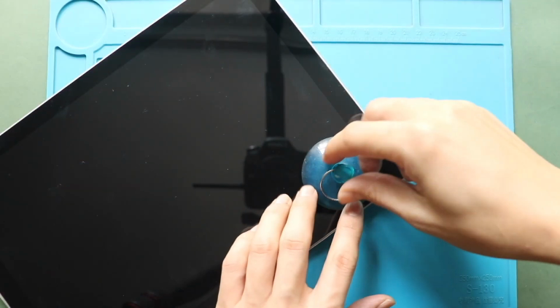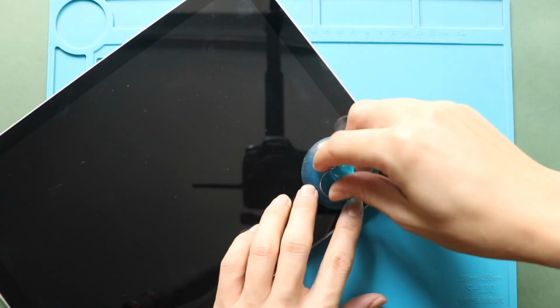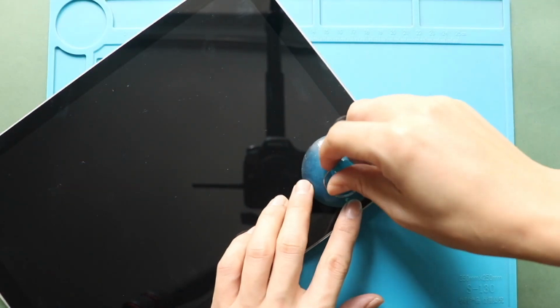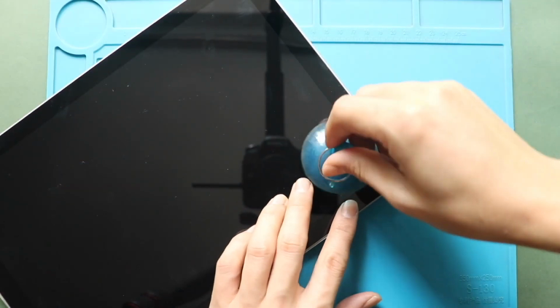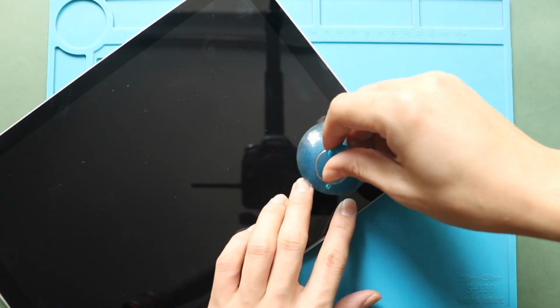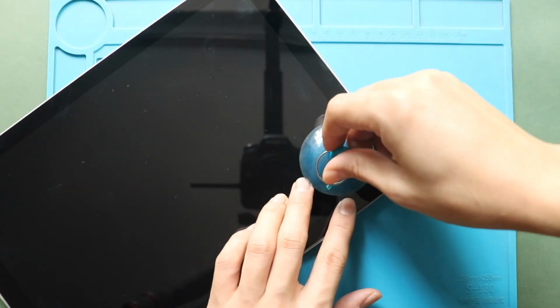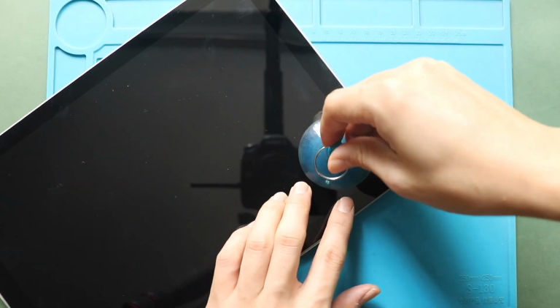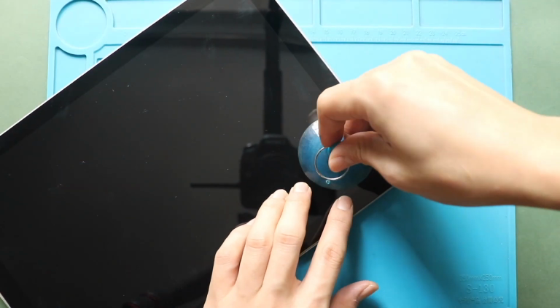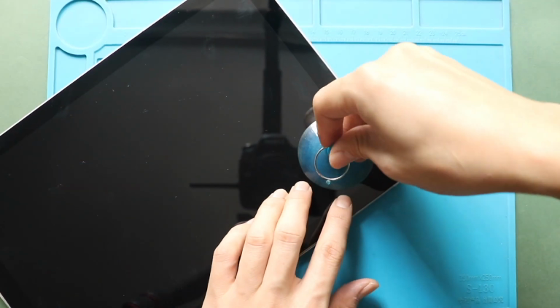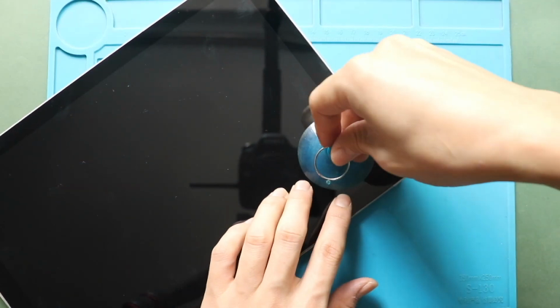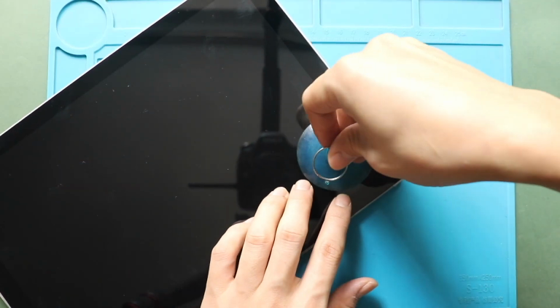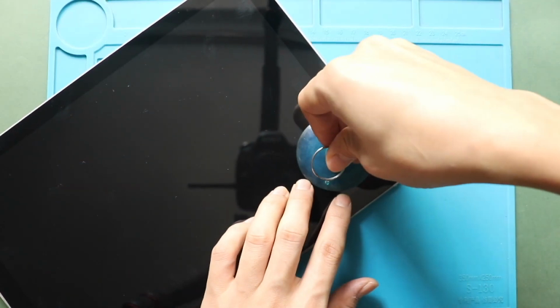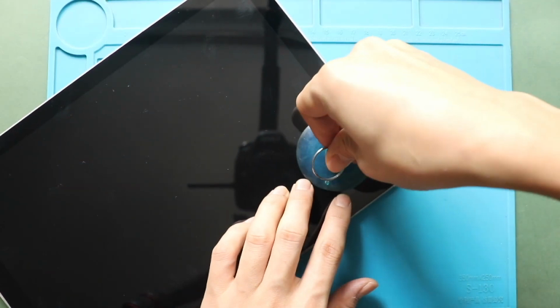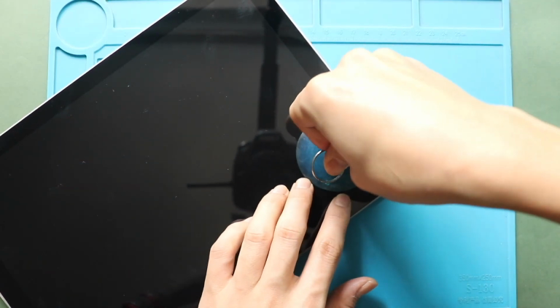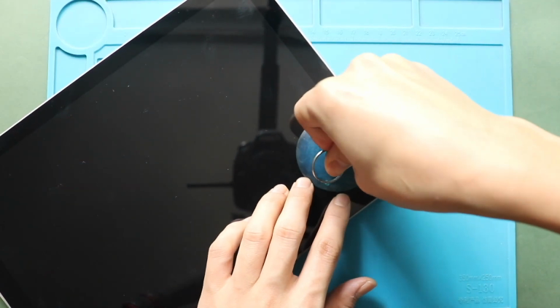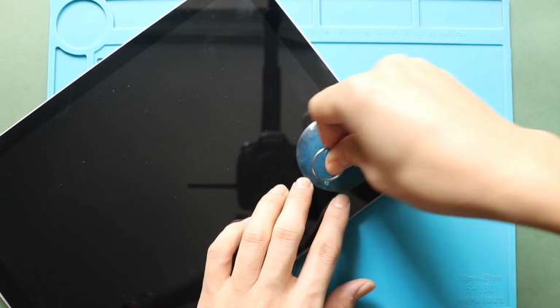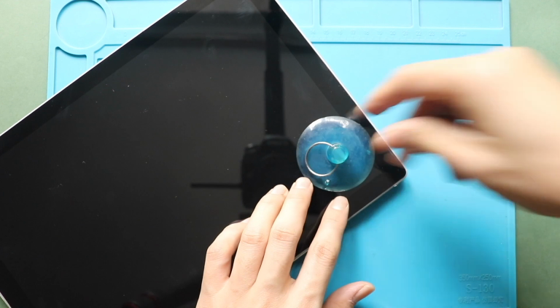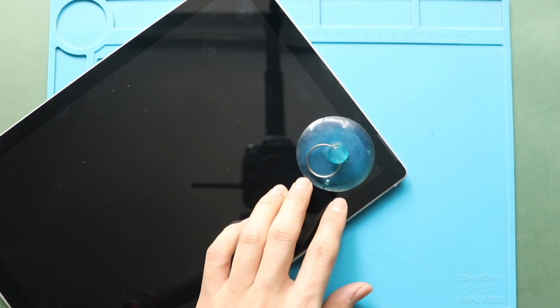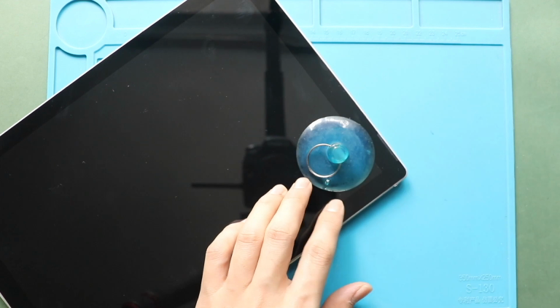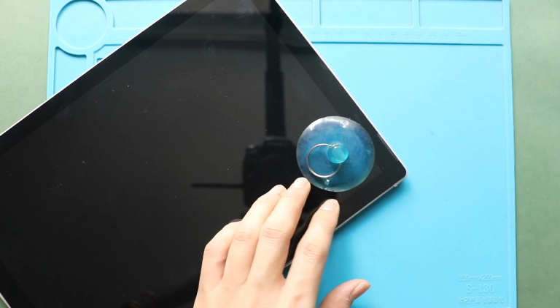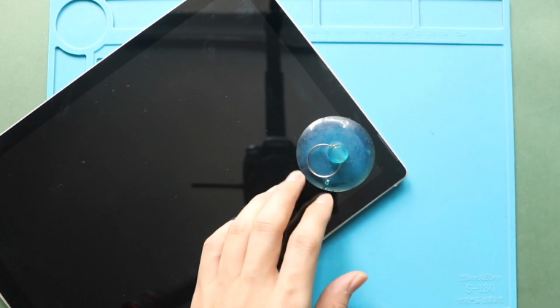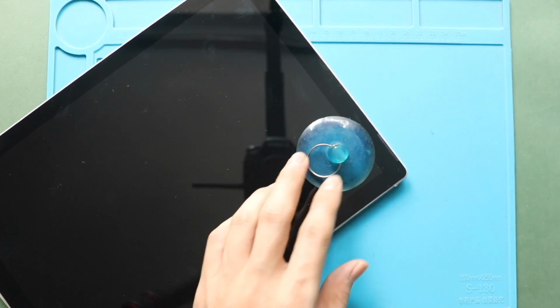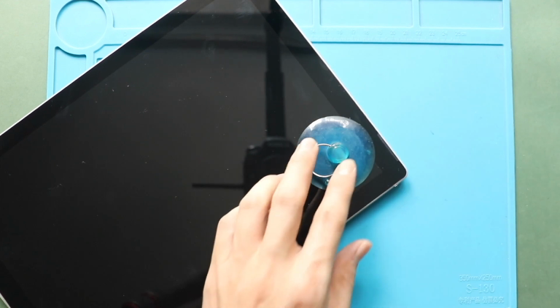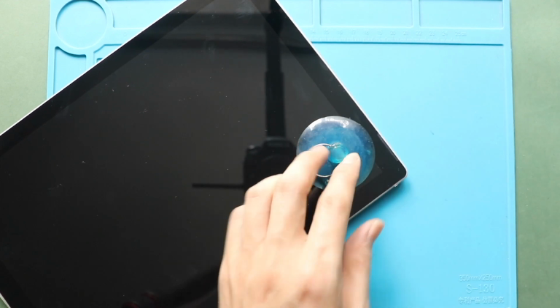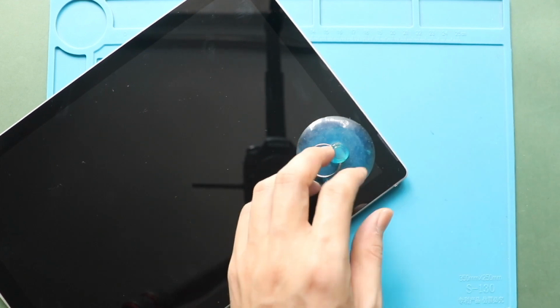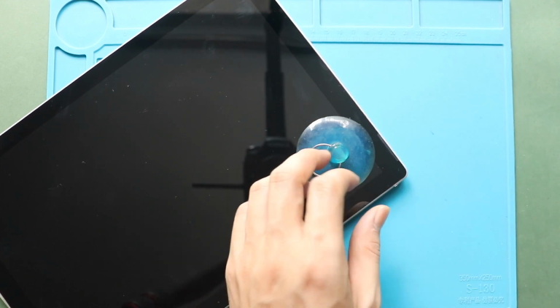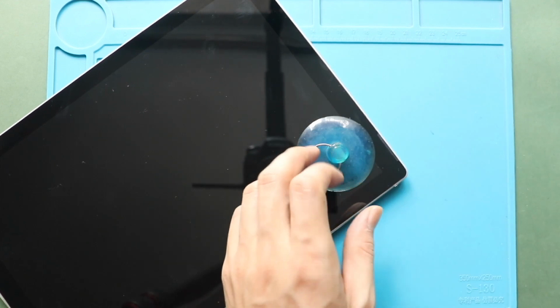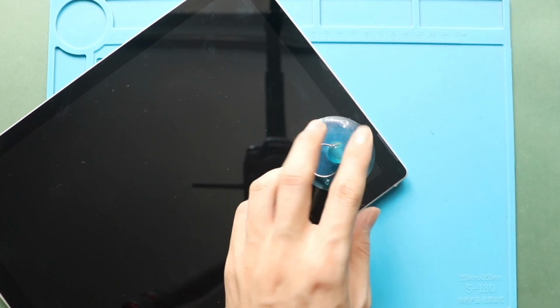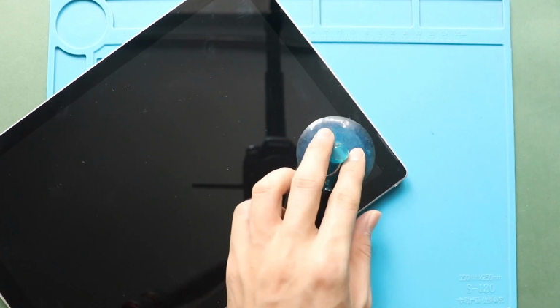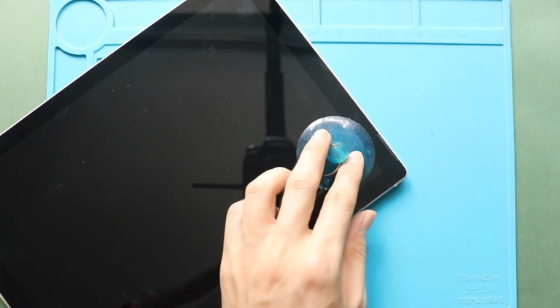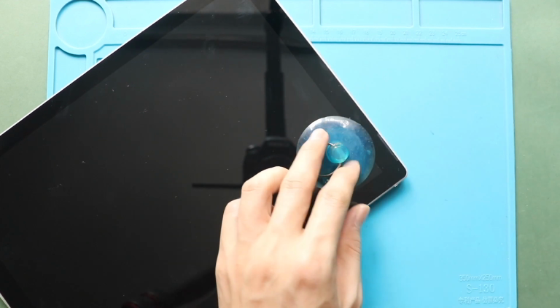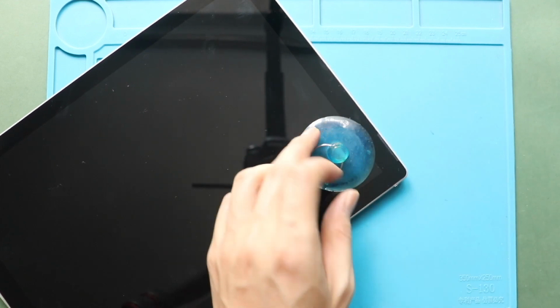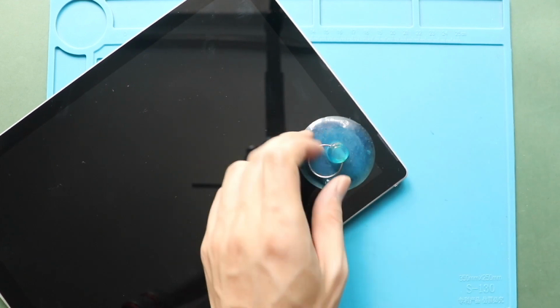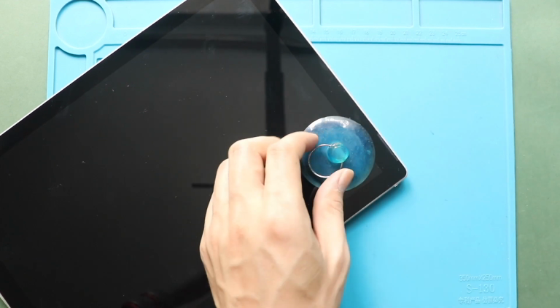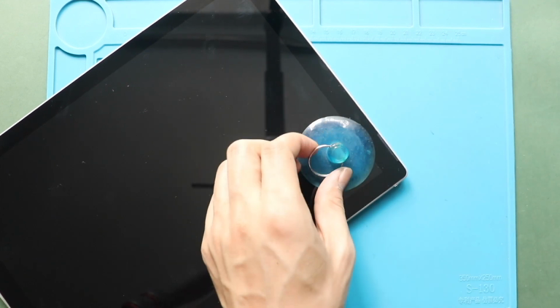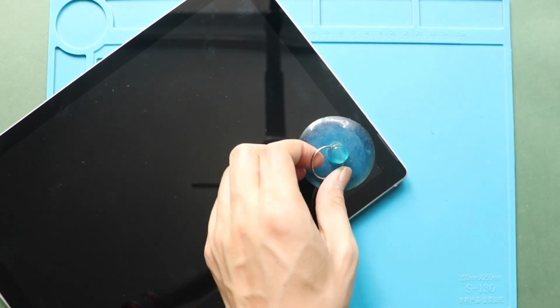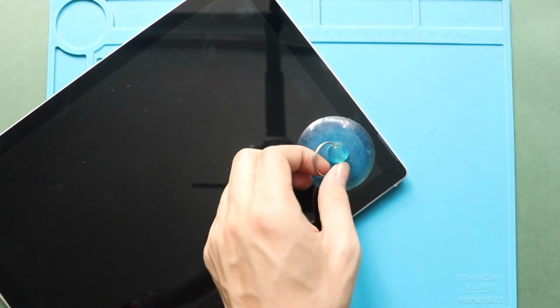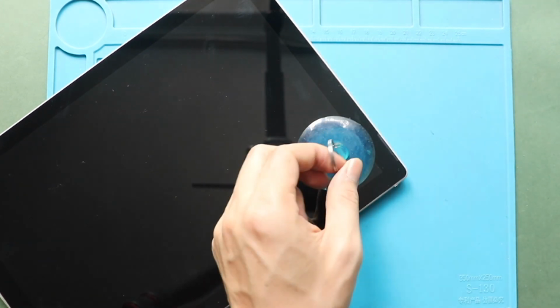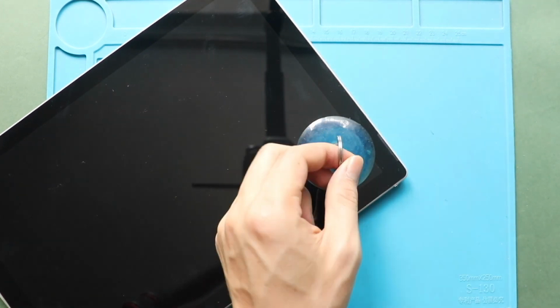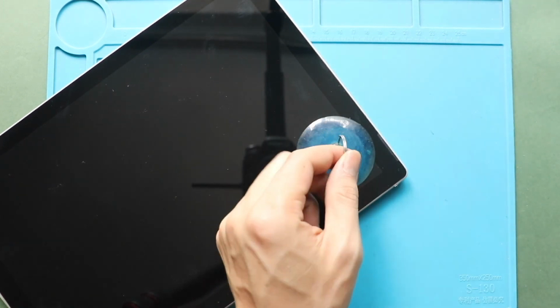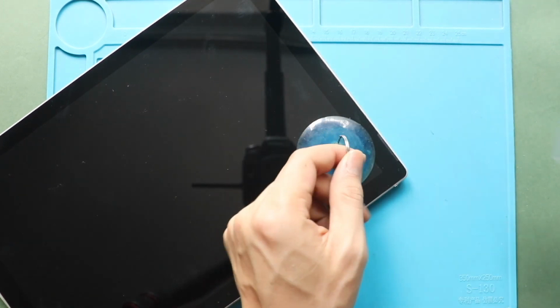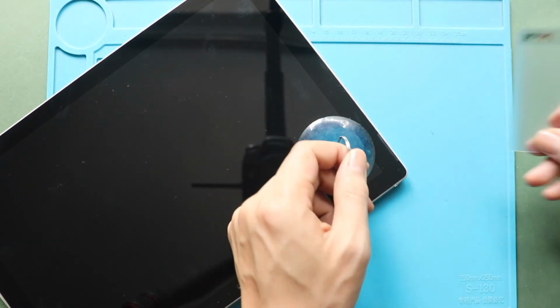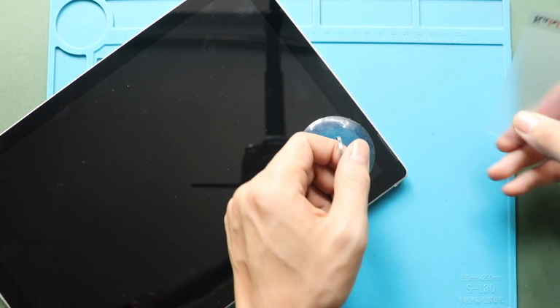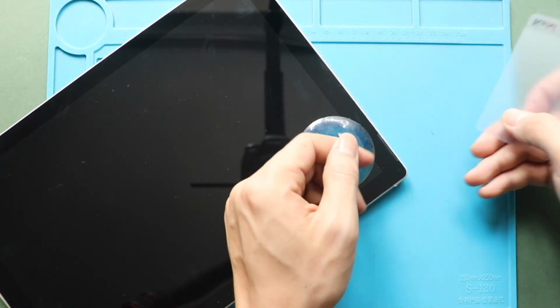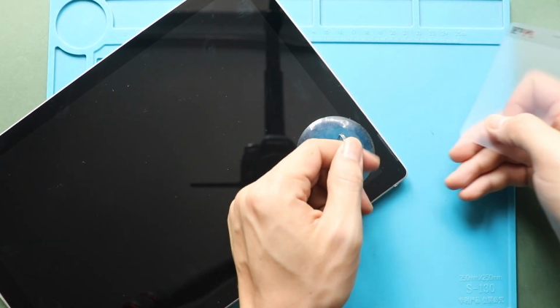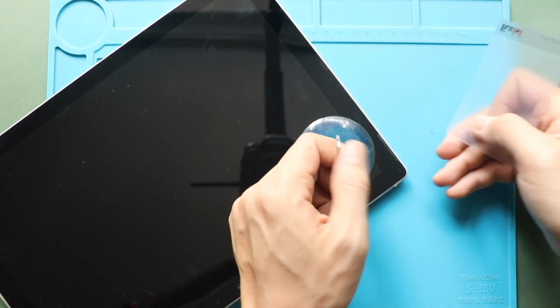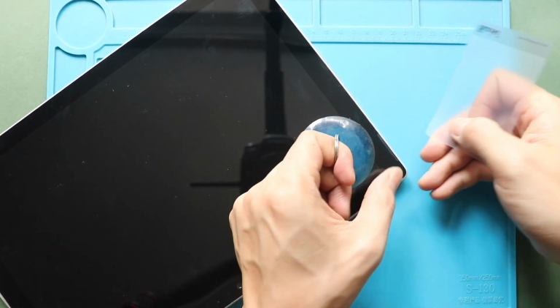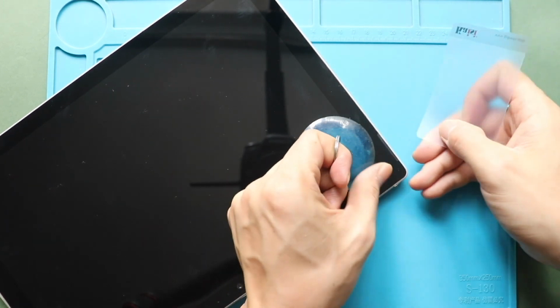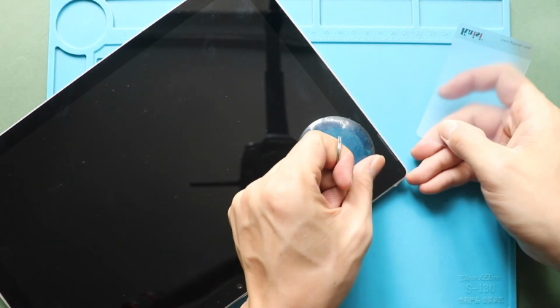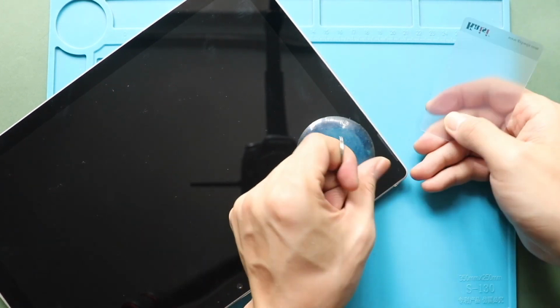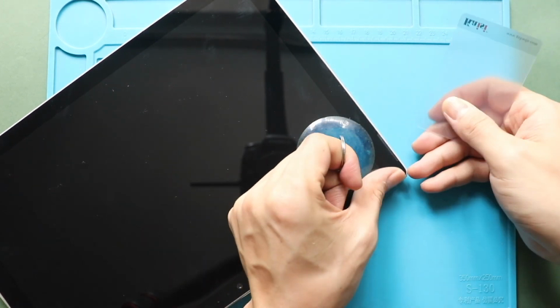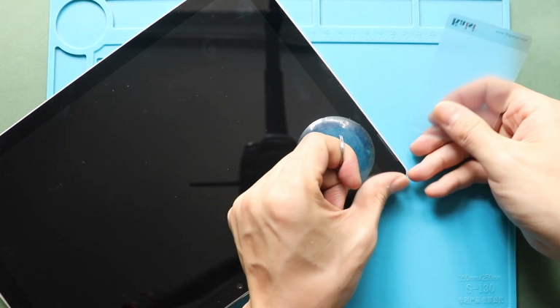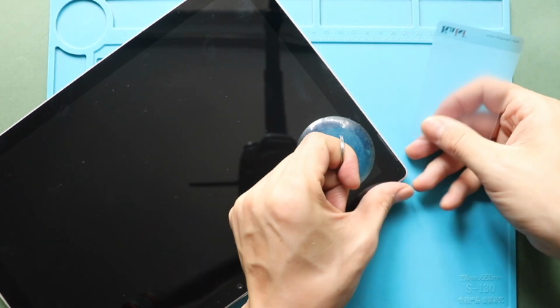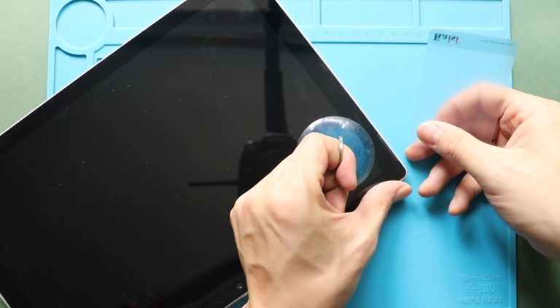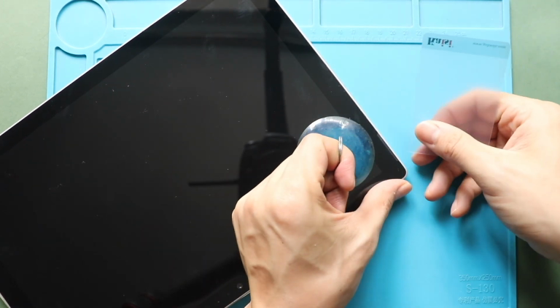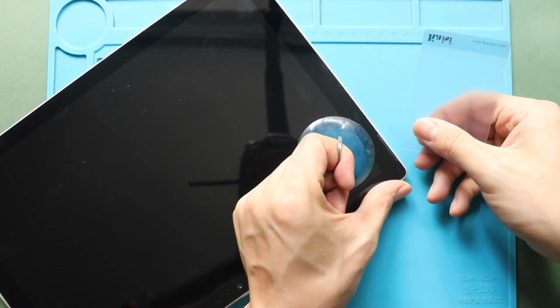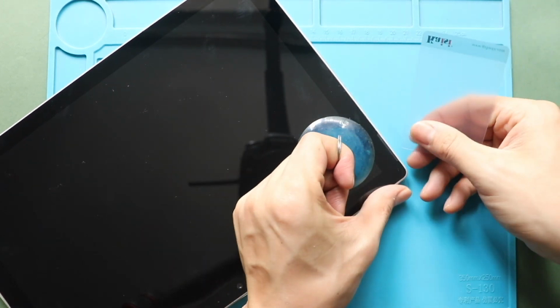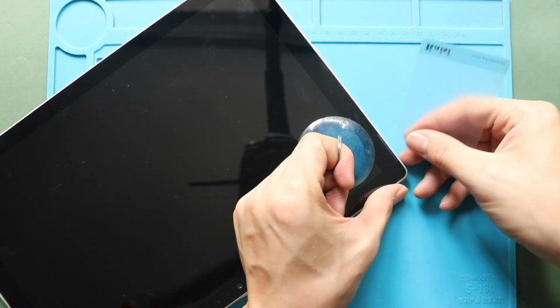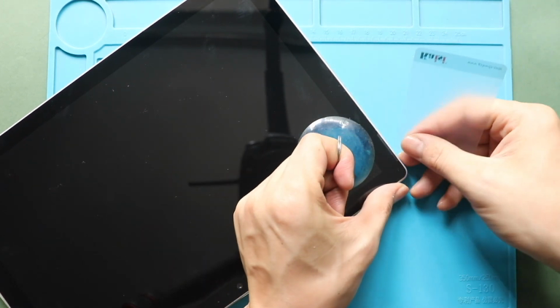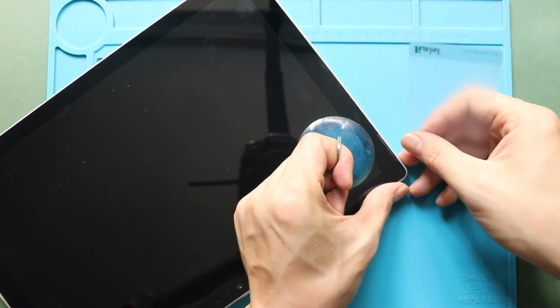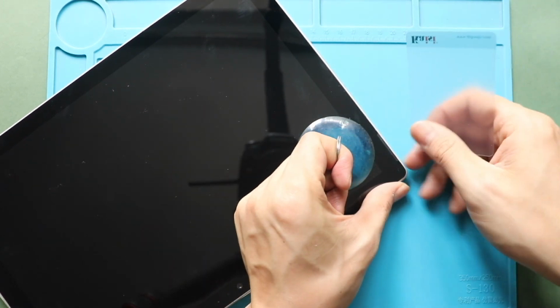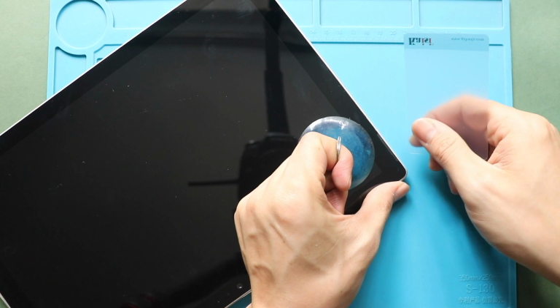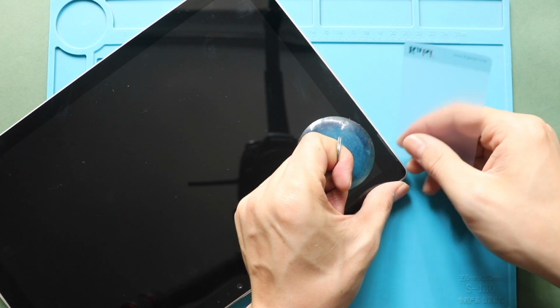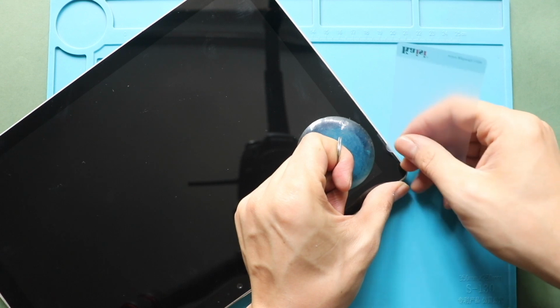In between, insert a couple of plastic pry tools or triangle pickers and cut the adhesive around. This process will take time.